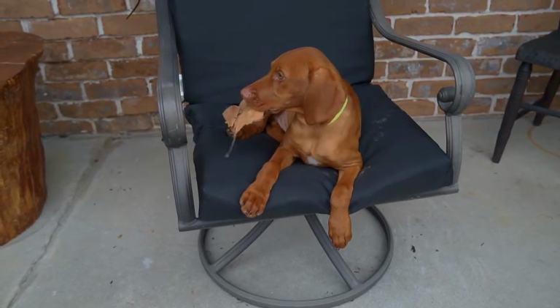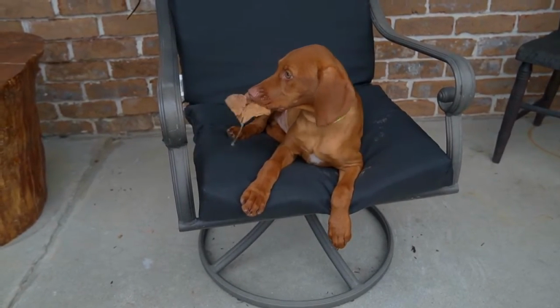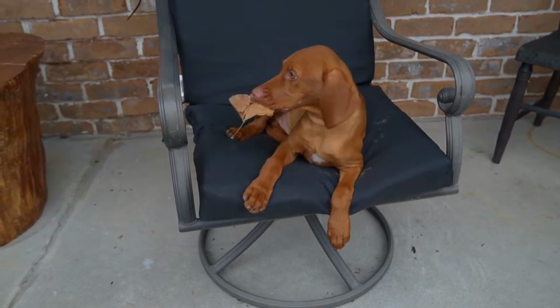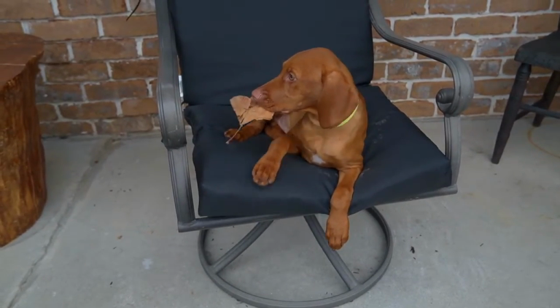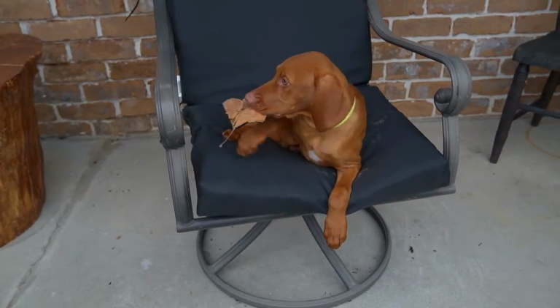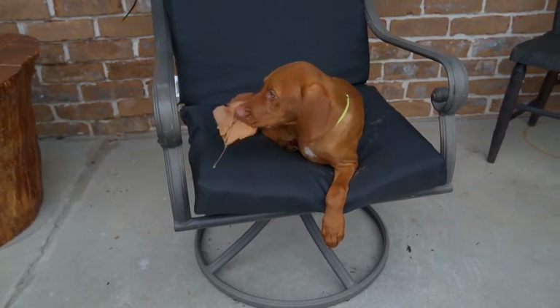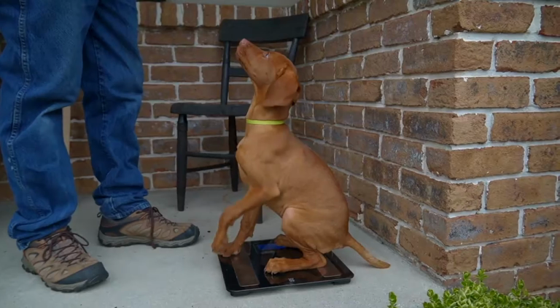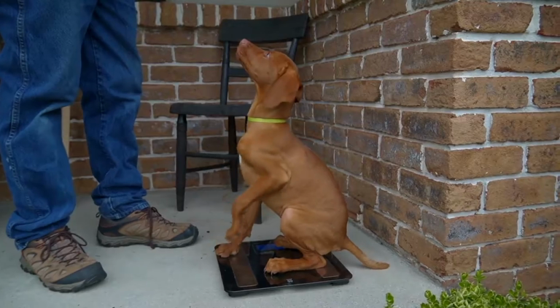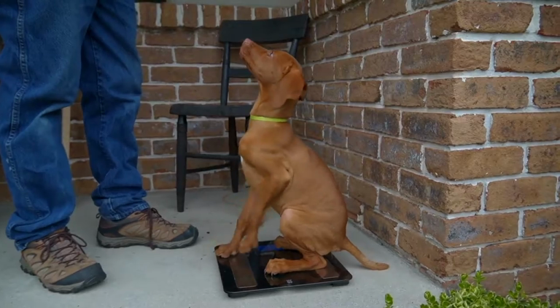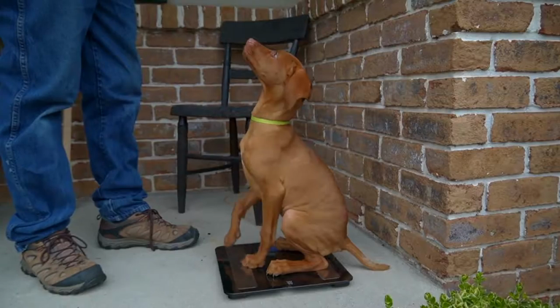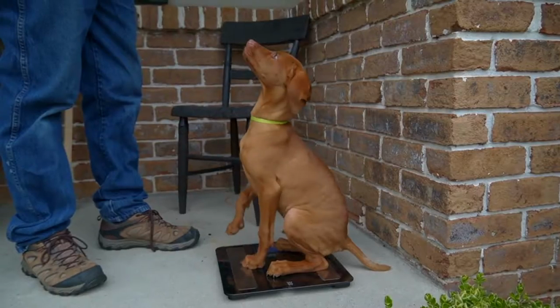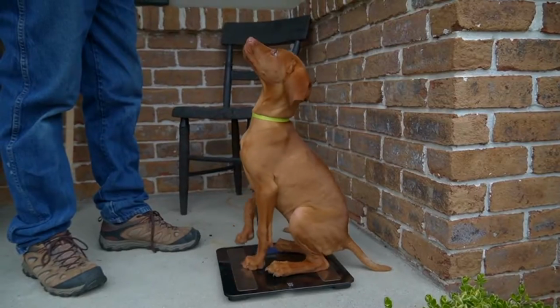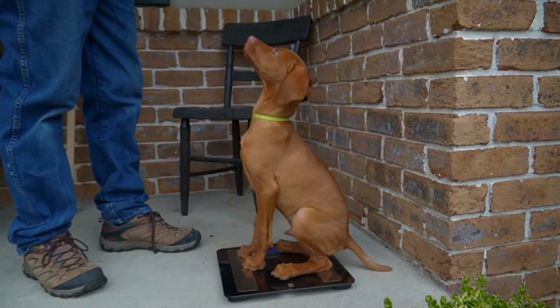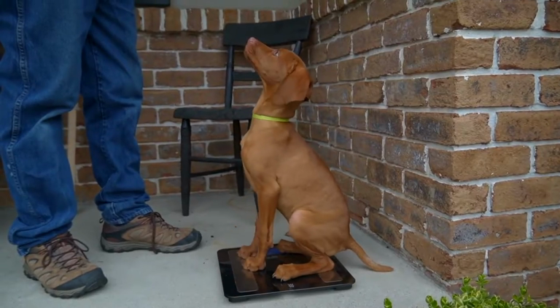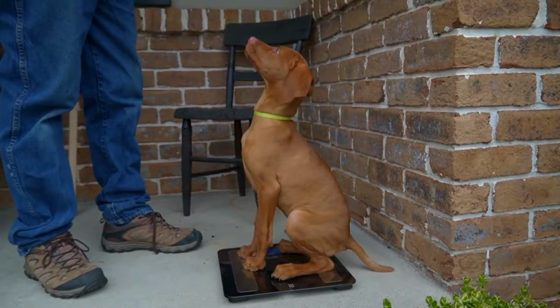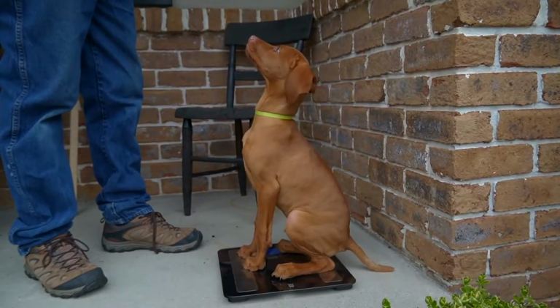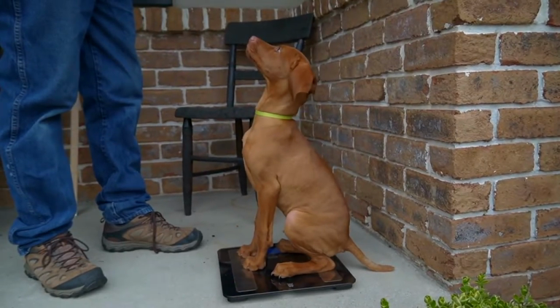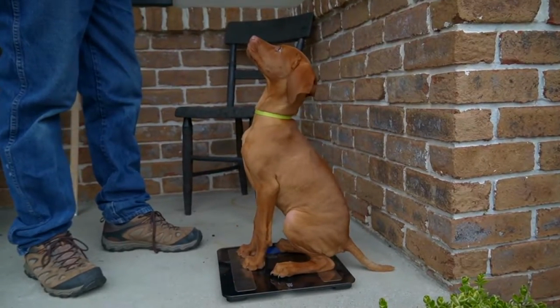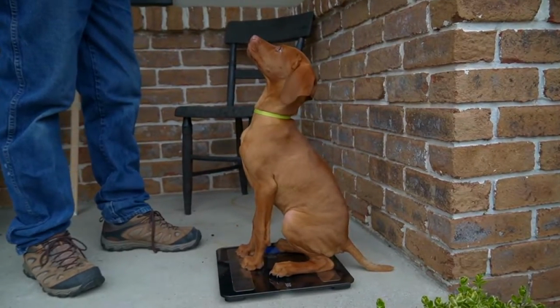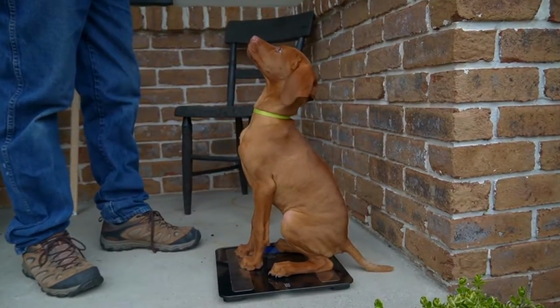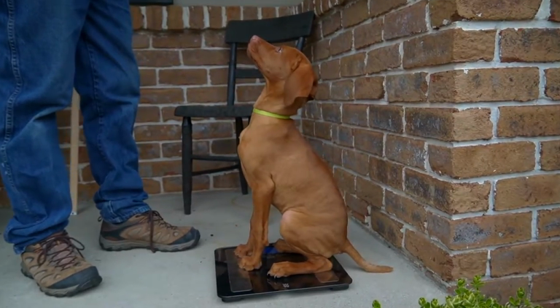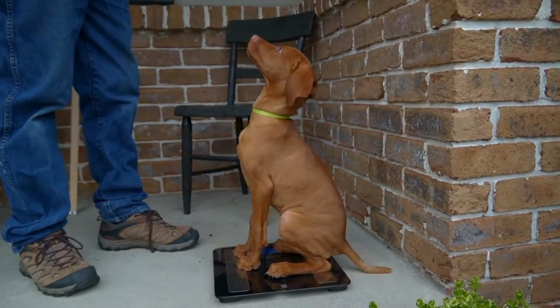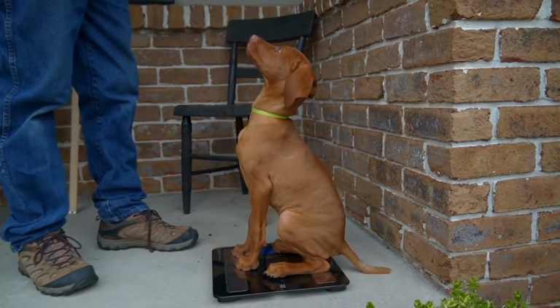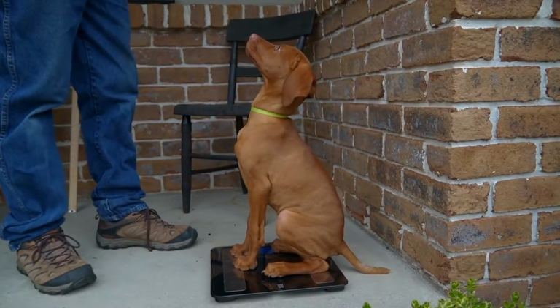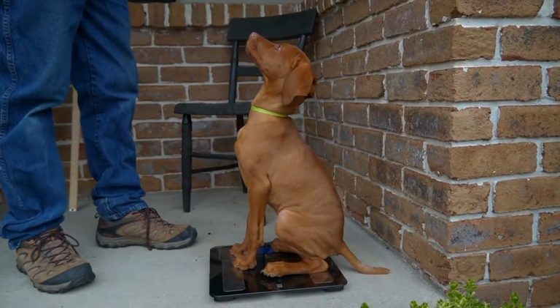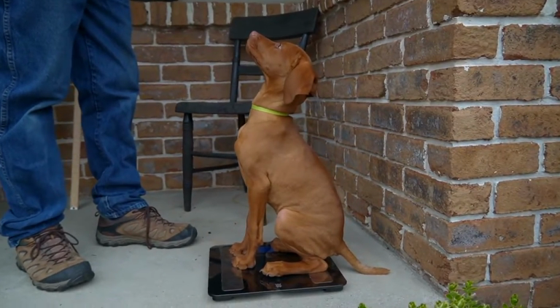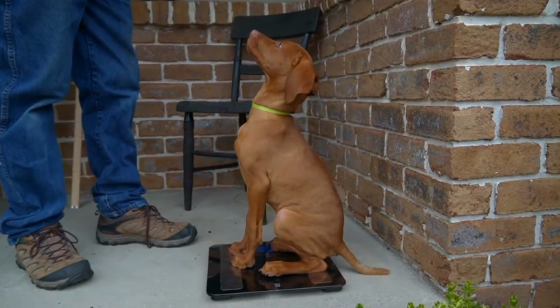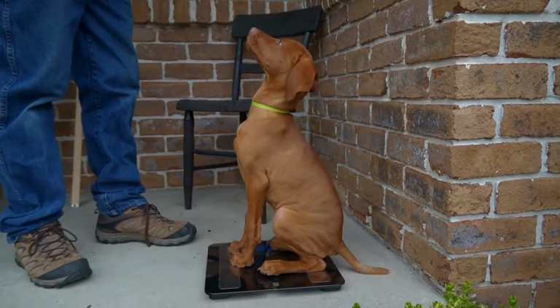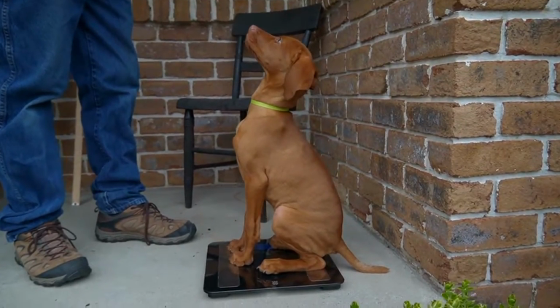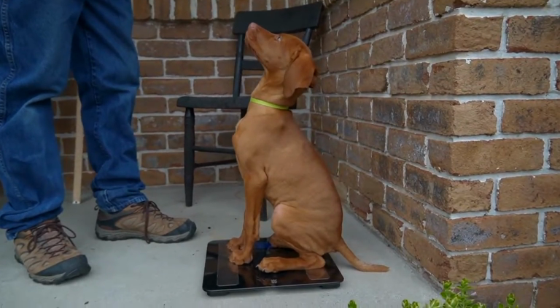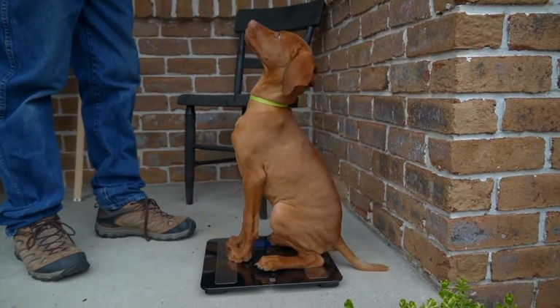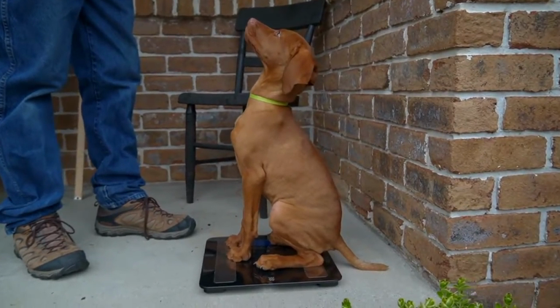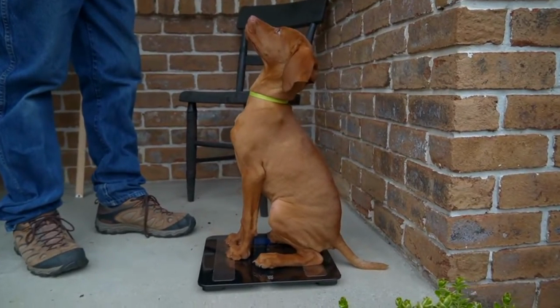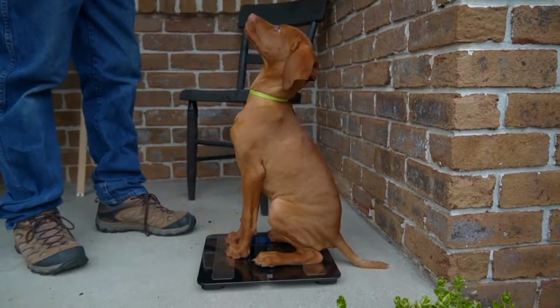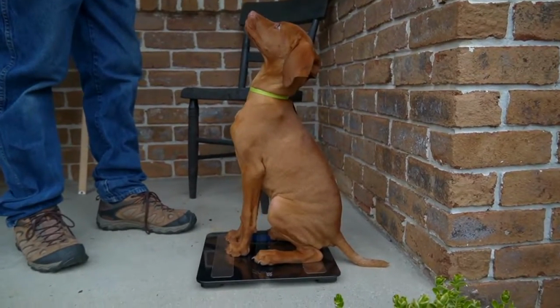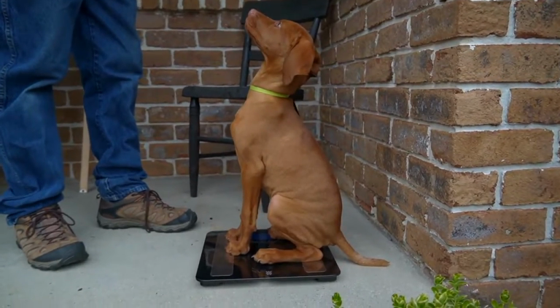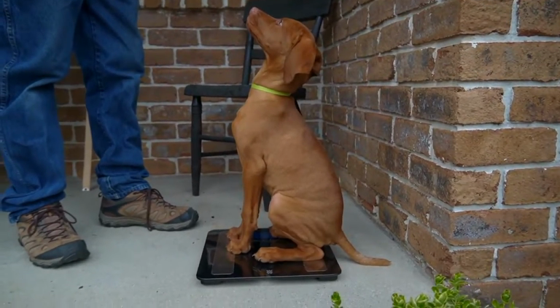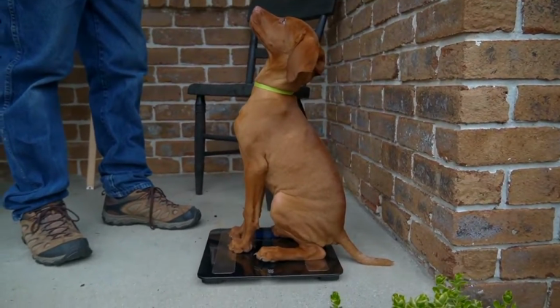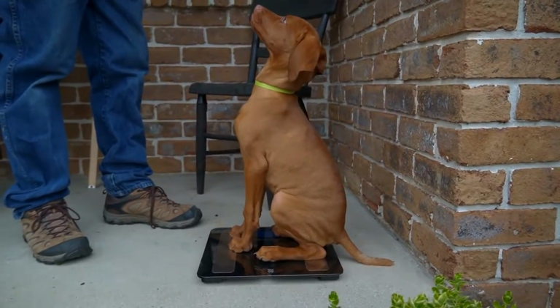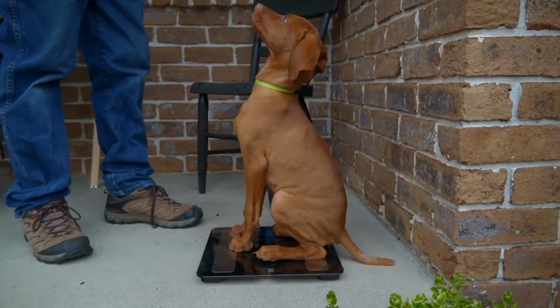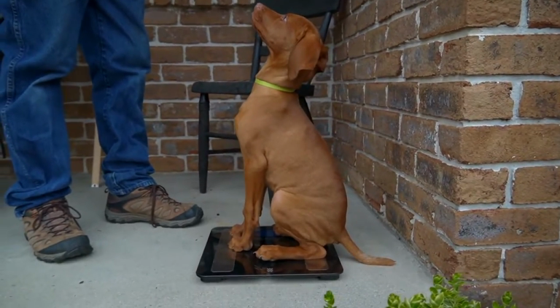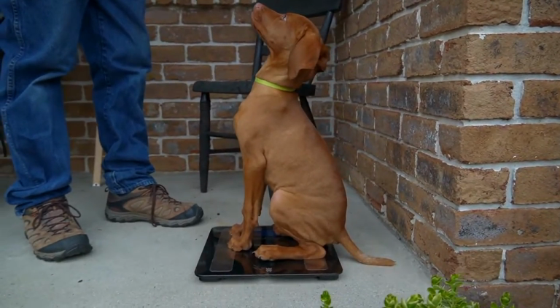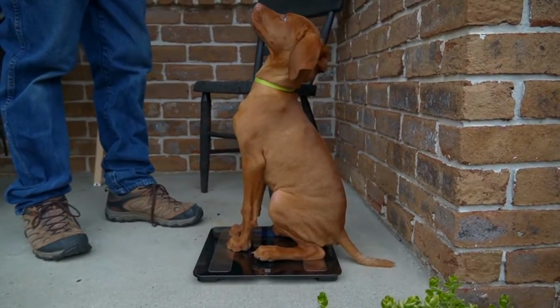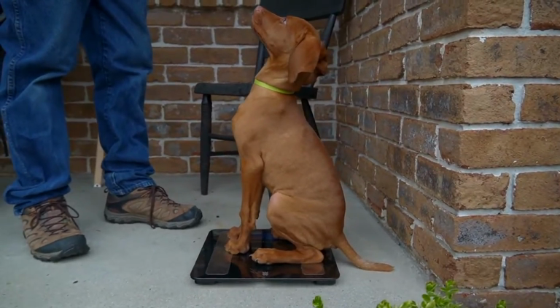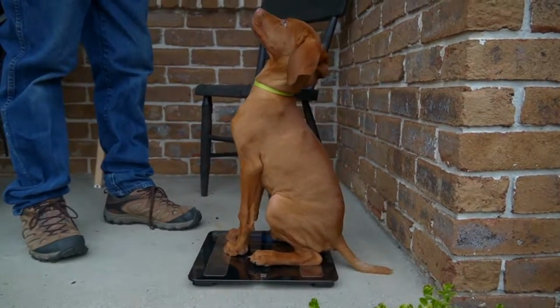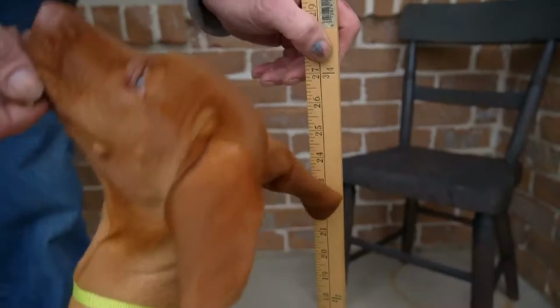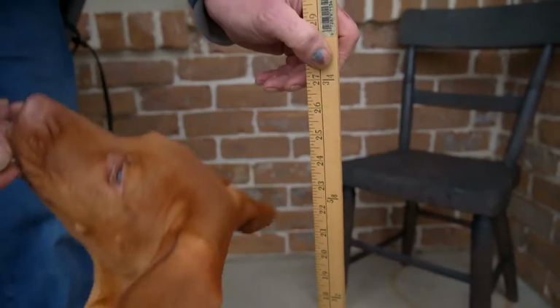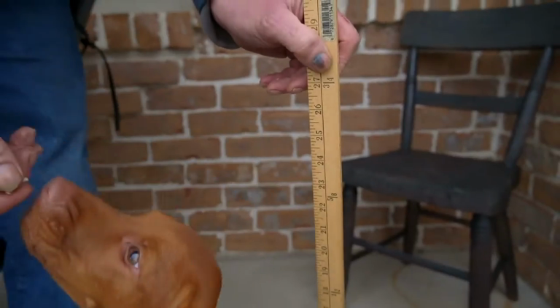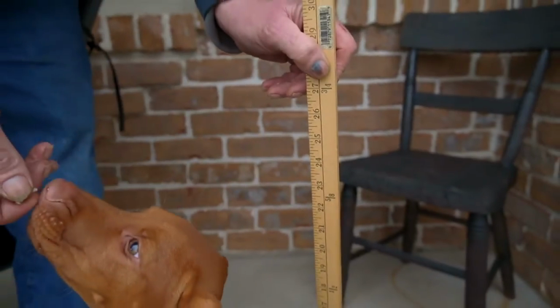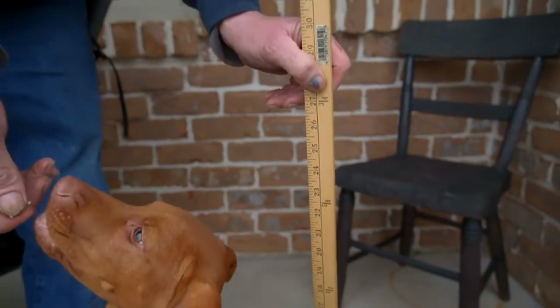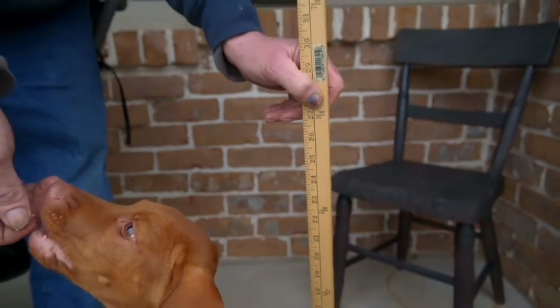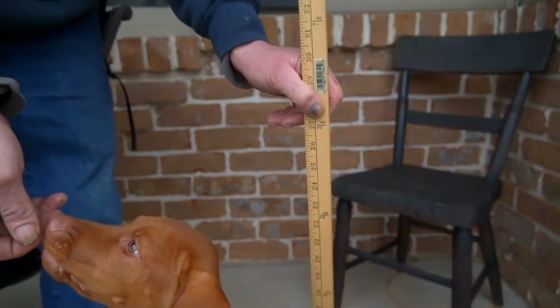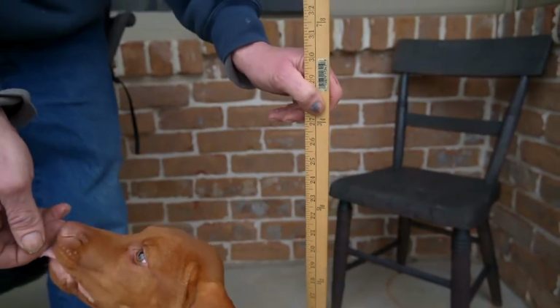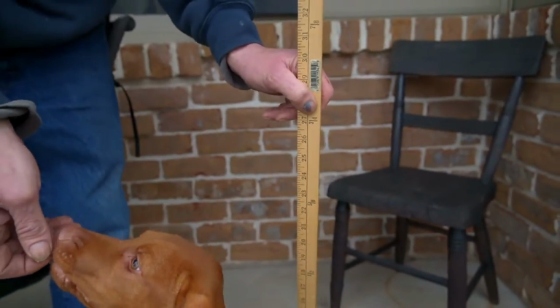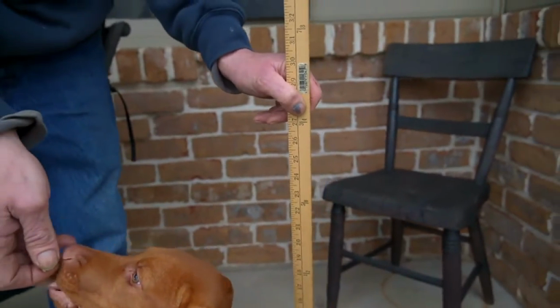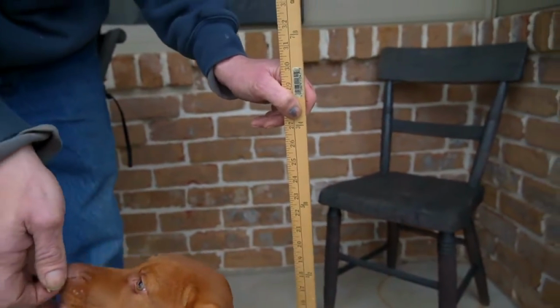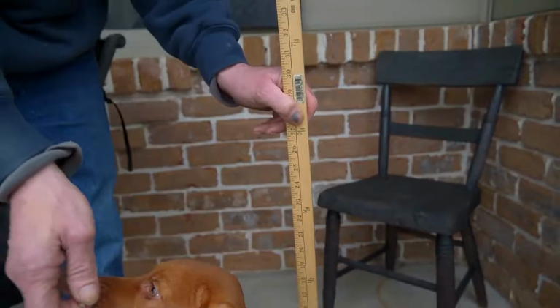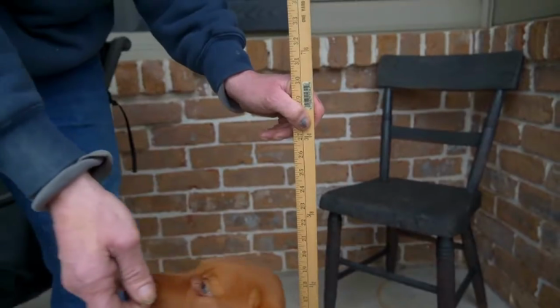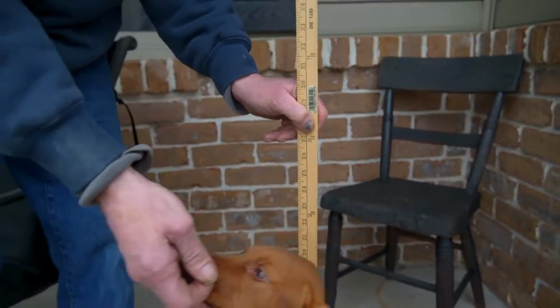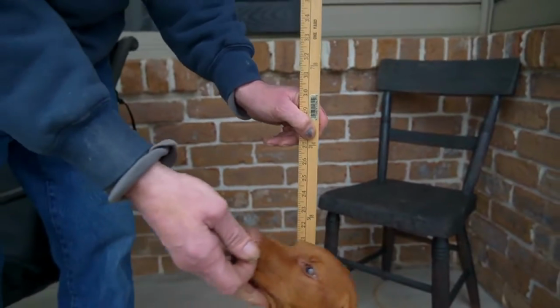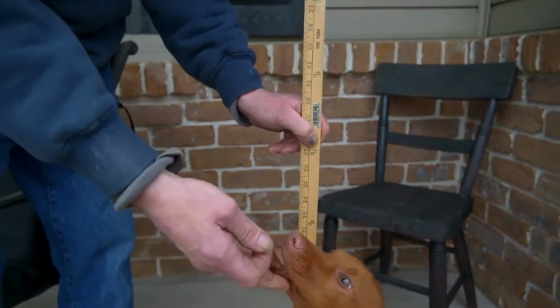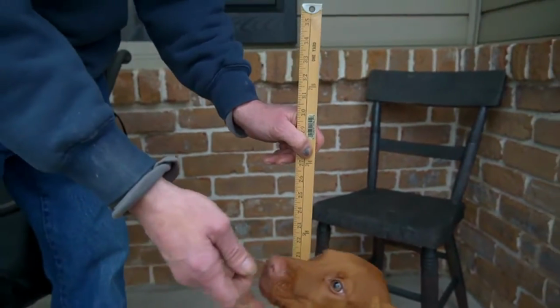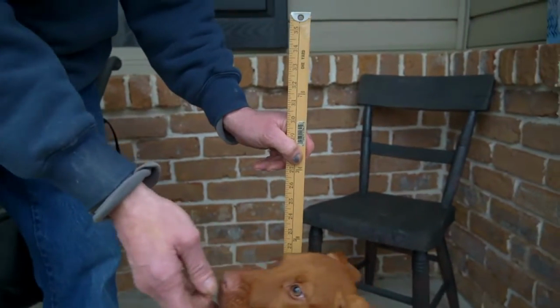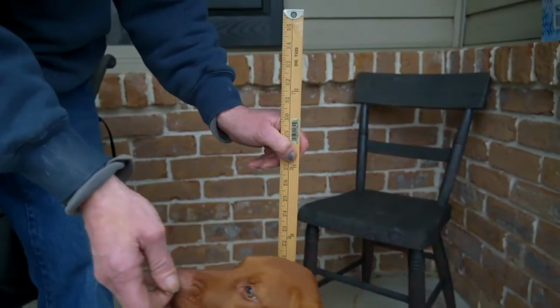This week Booter was 21 pounds even. His height was about 23 and a half inches.